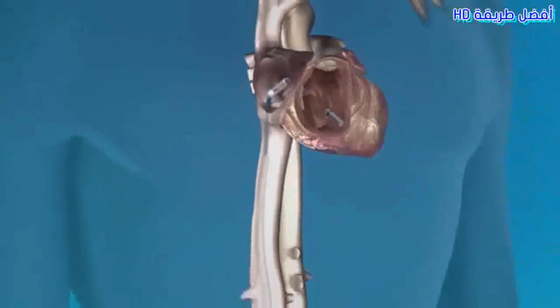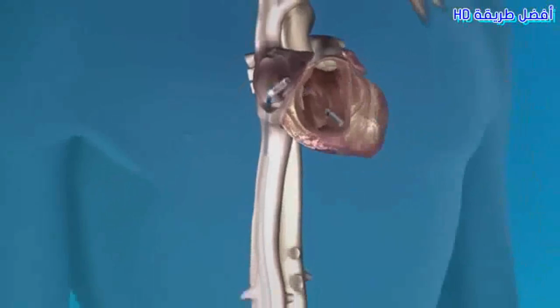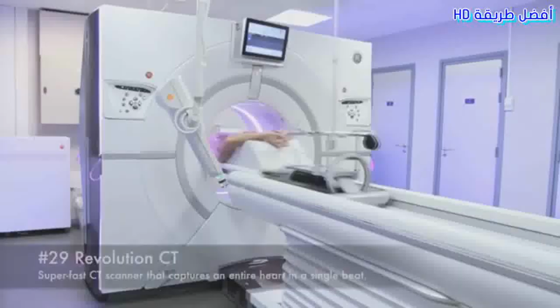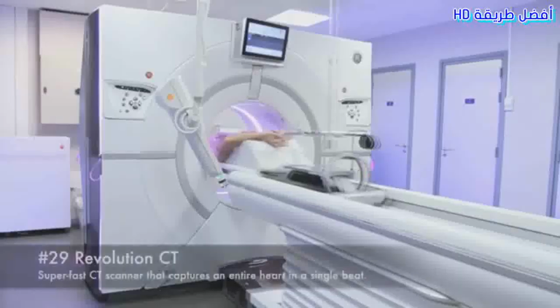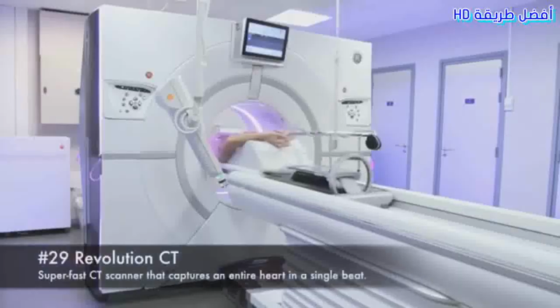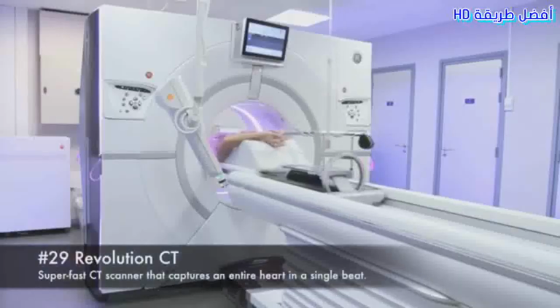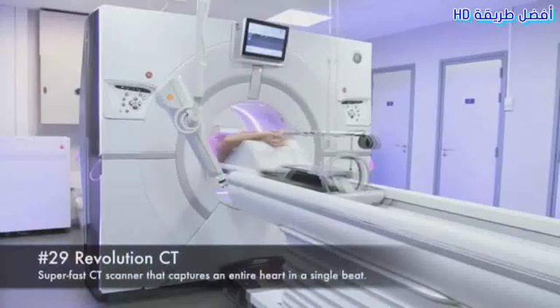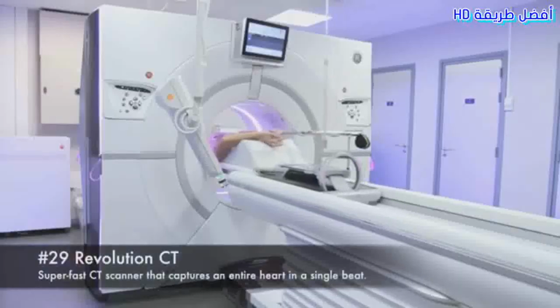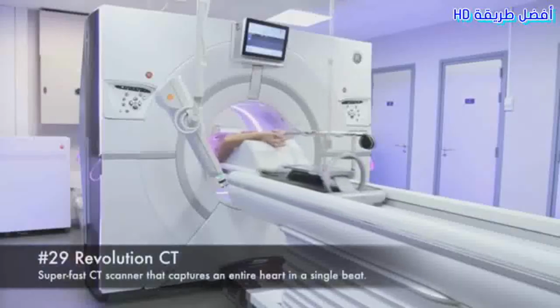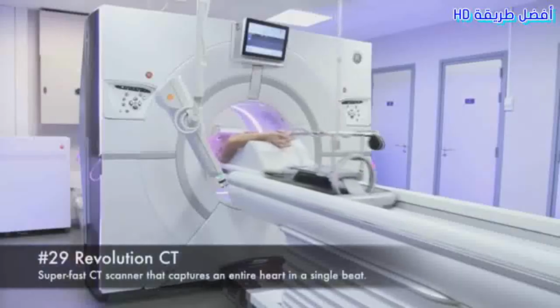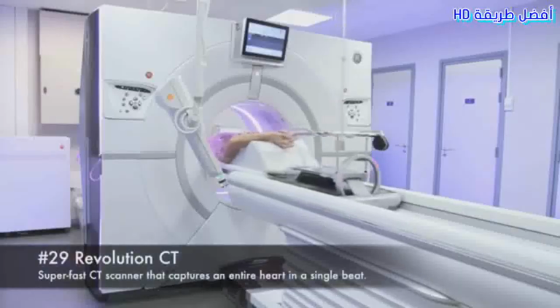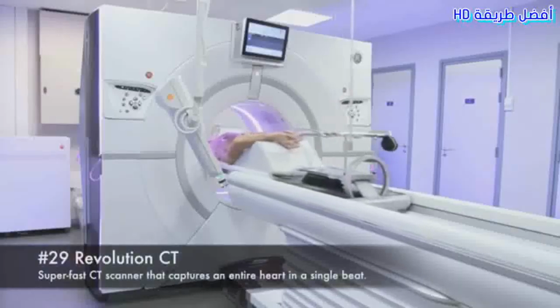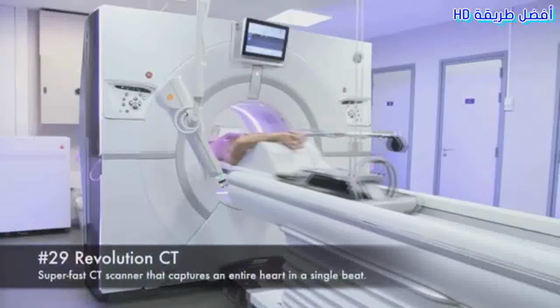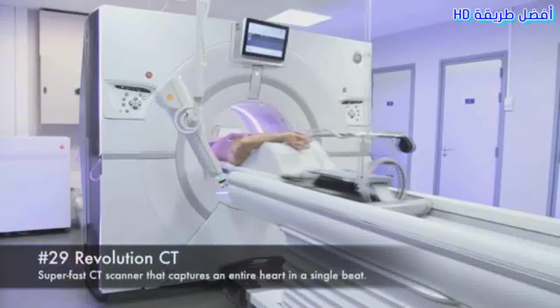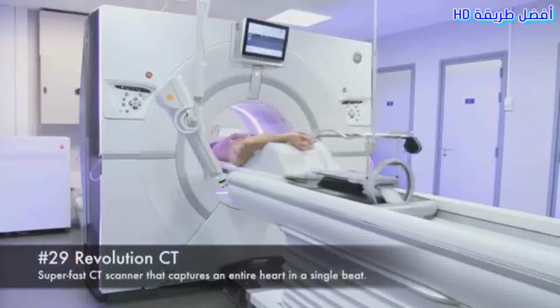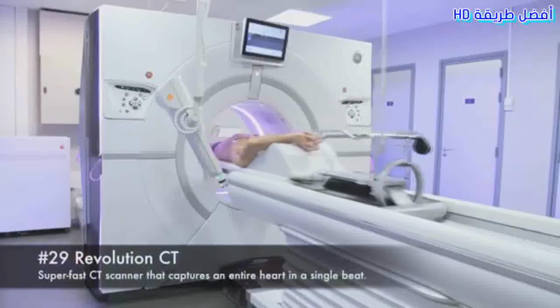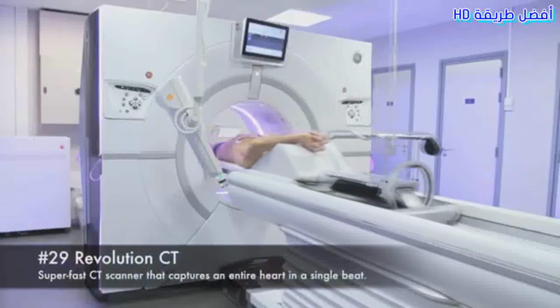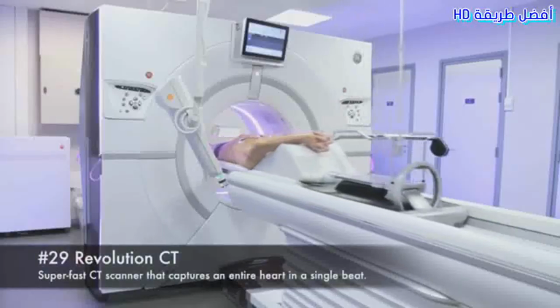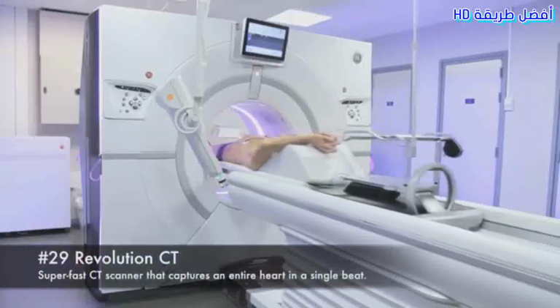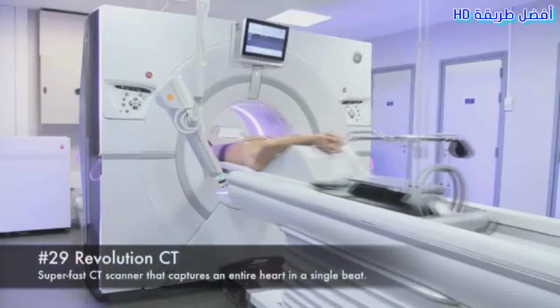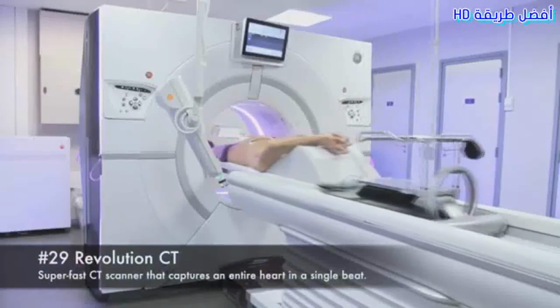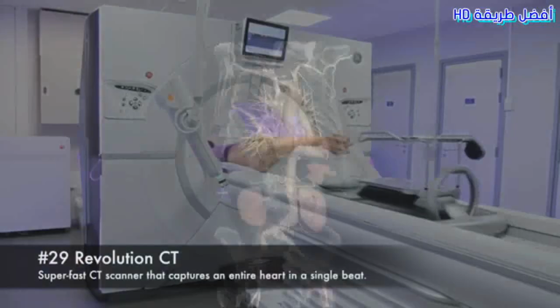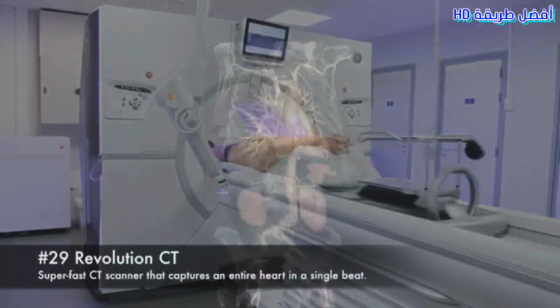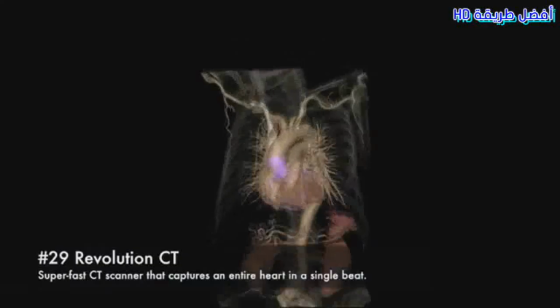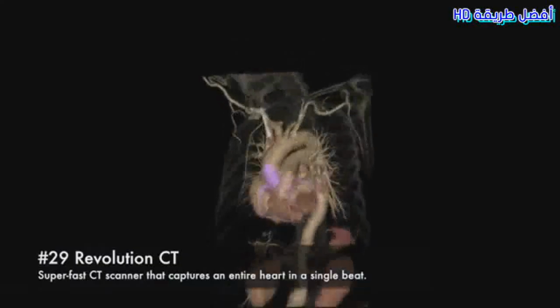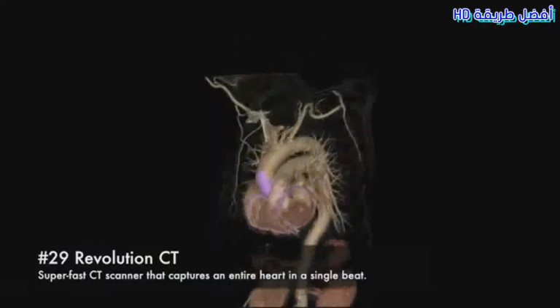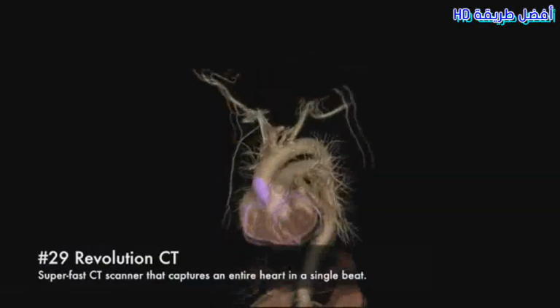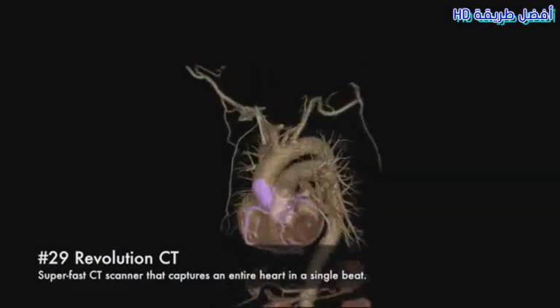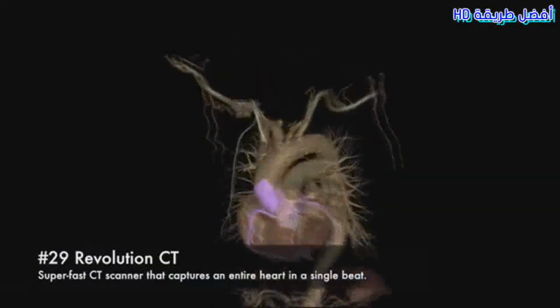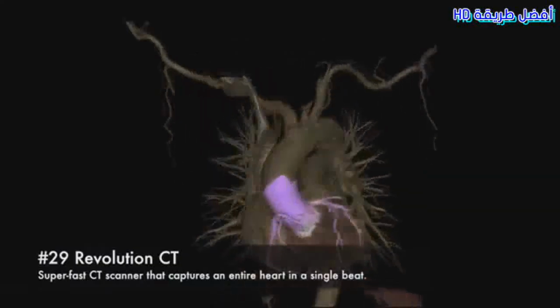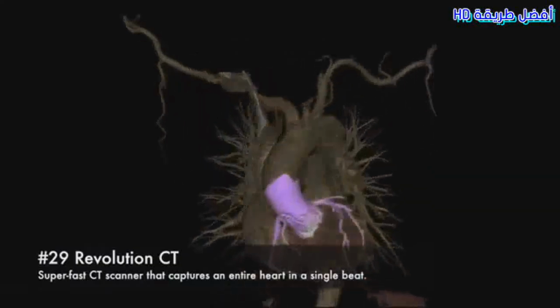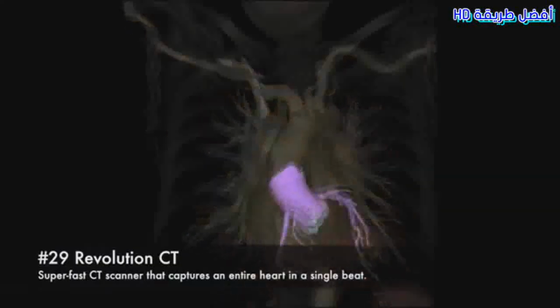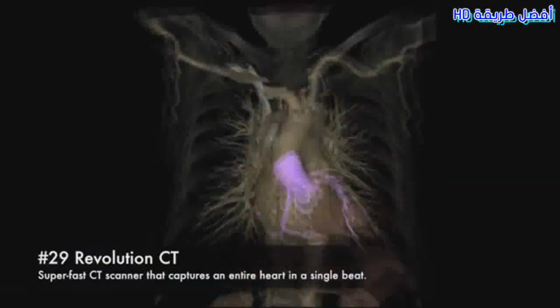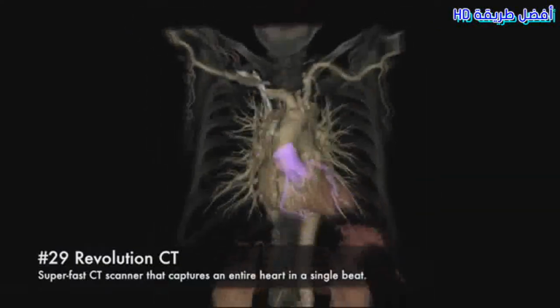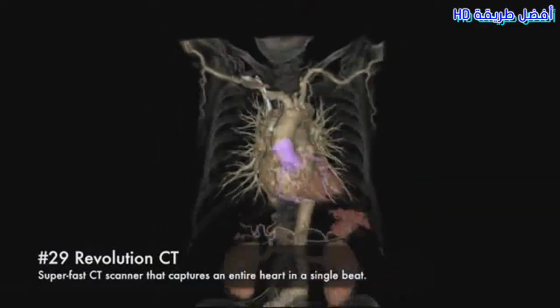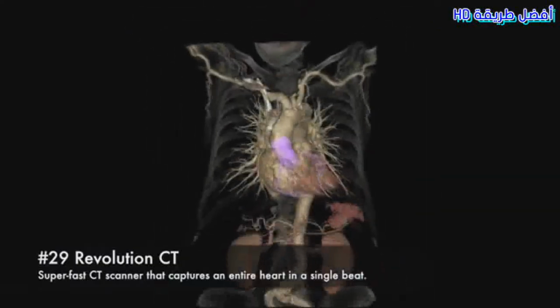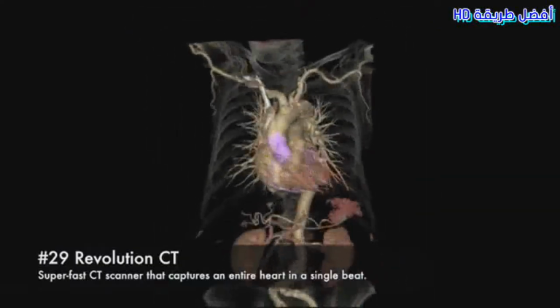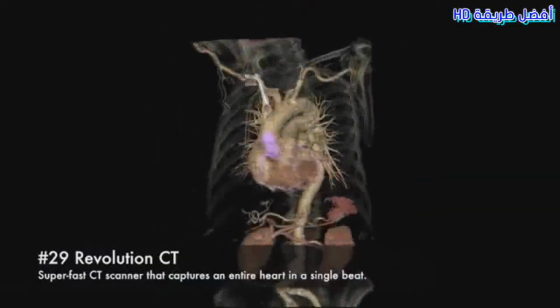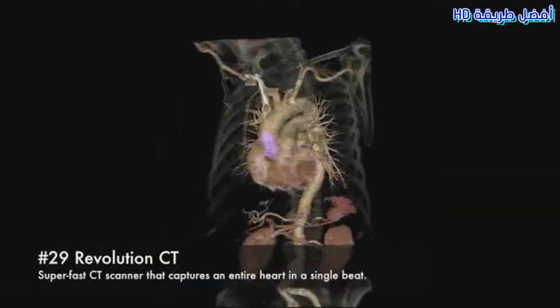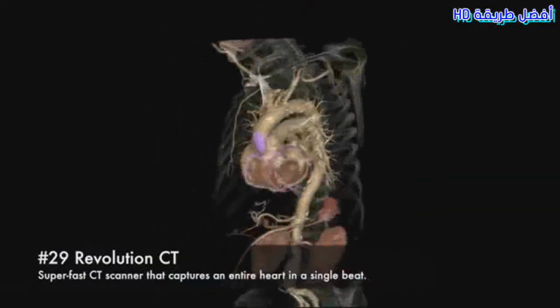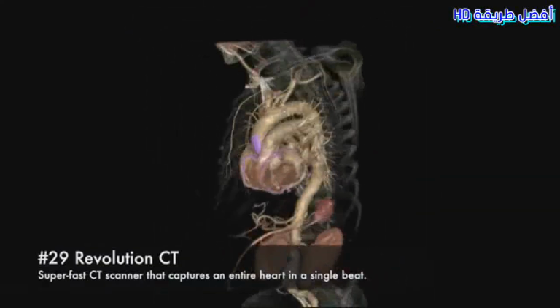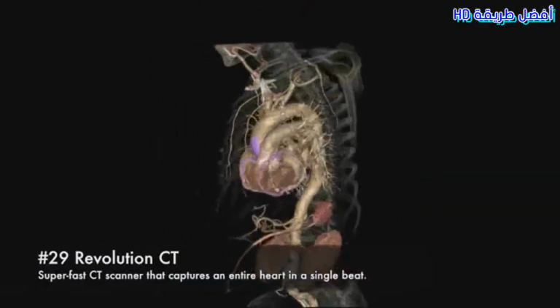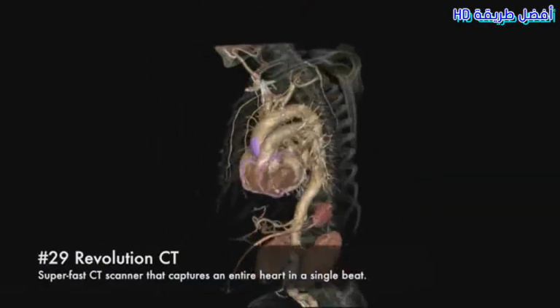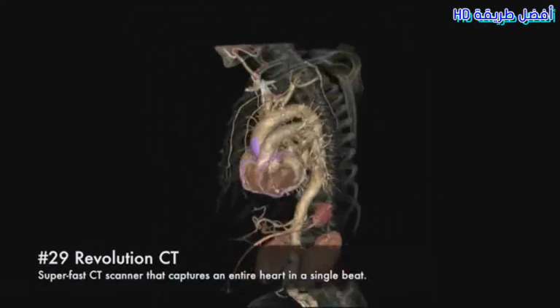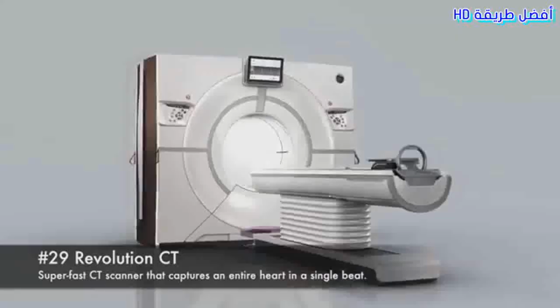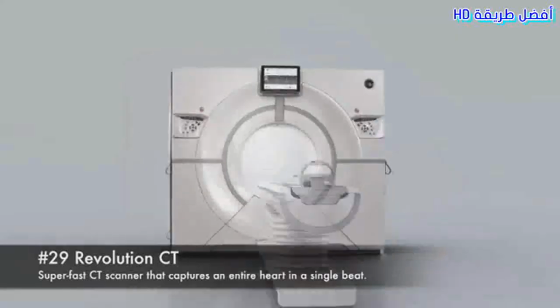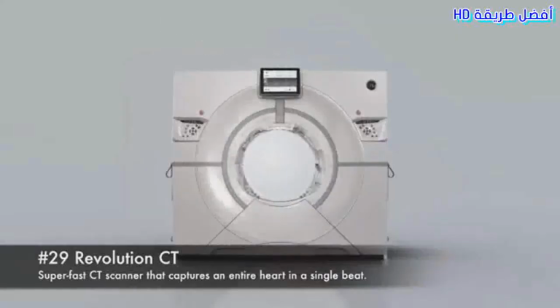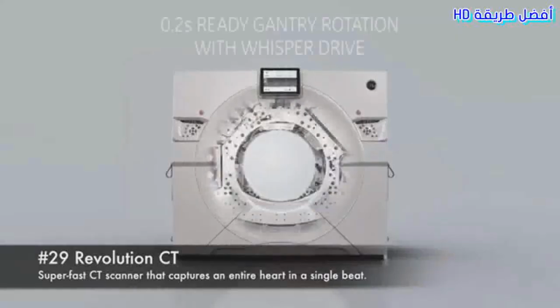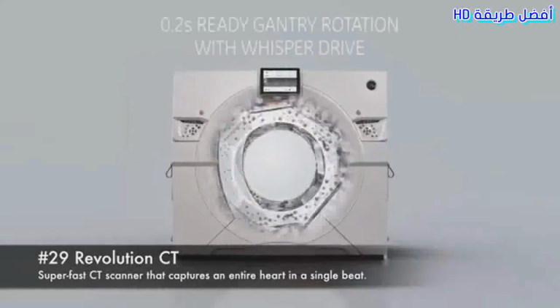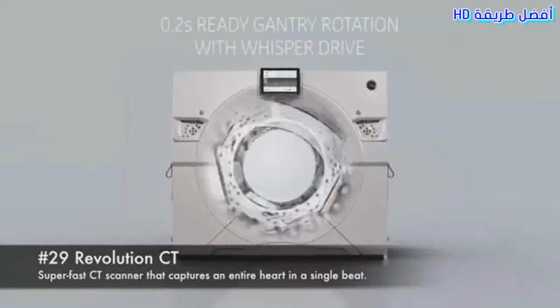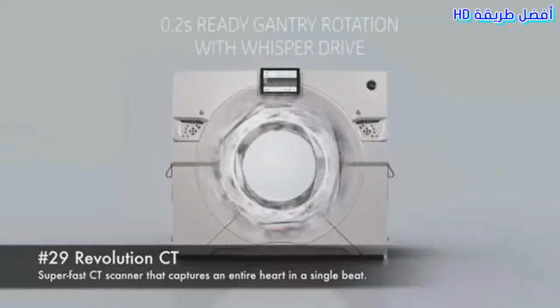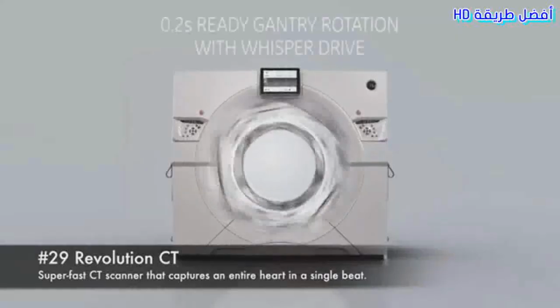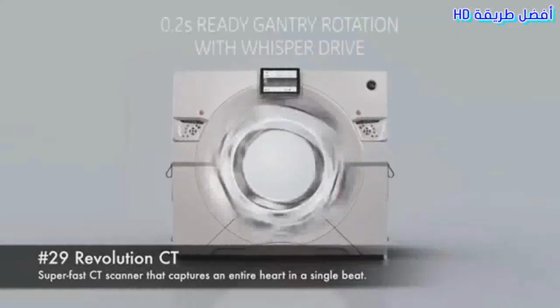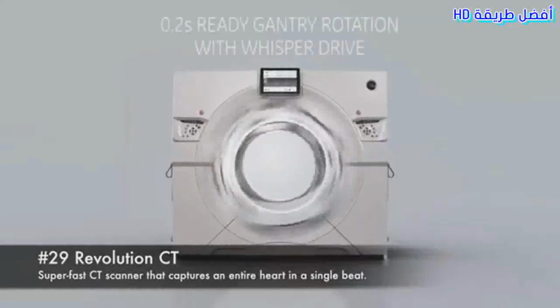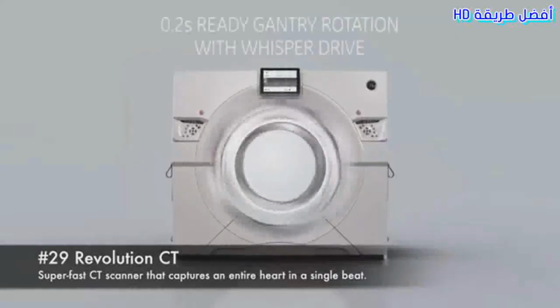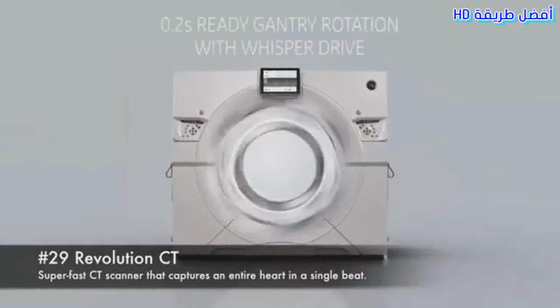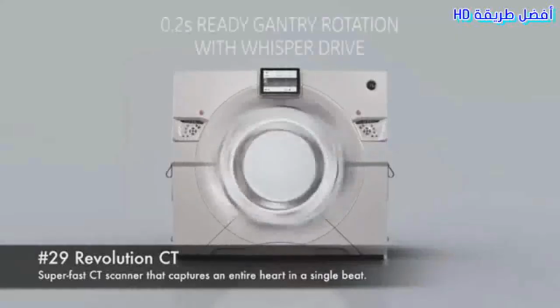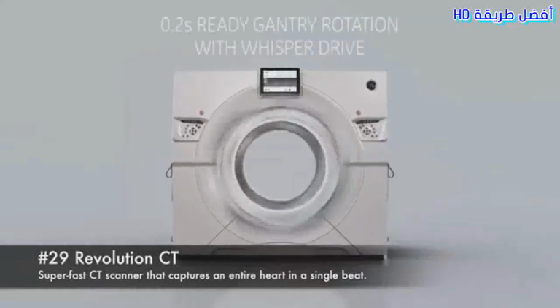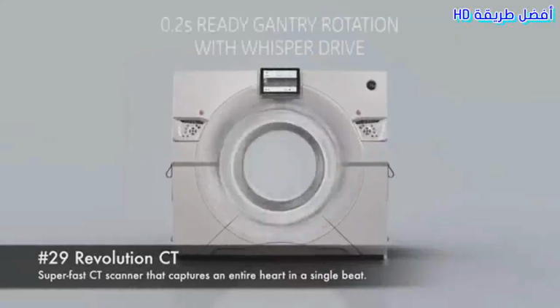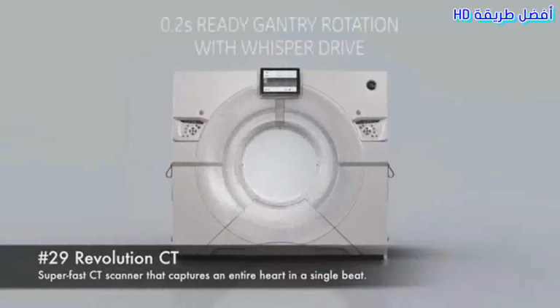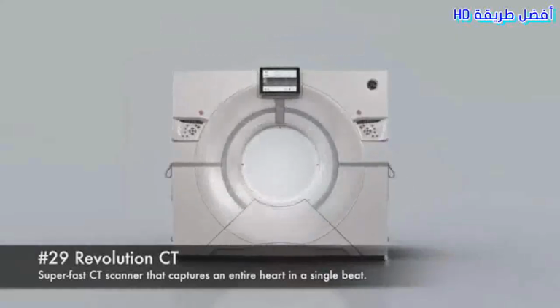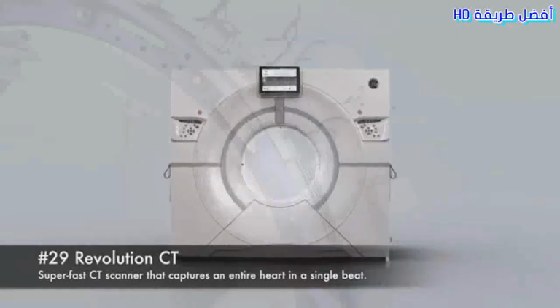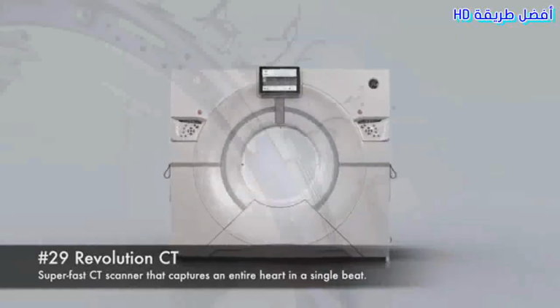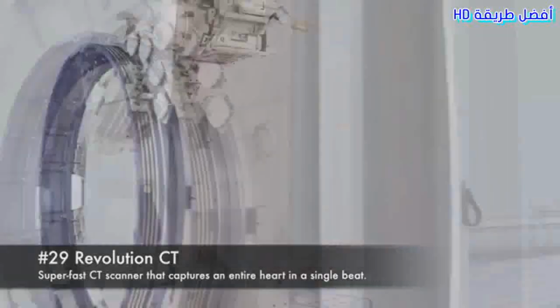29. Revolution CT. Super-fast CT scanner that captures an entire heart in a single beat.